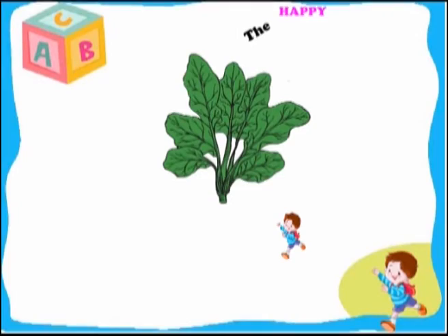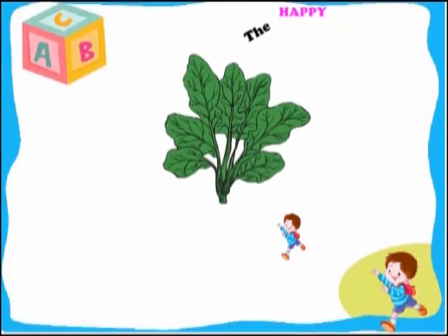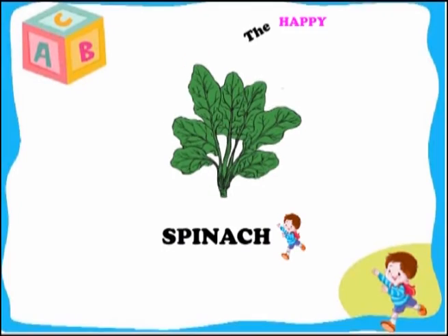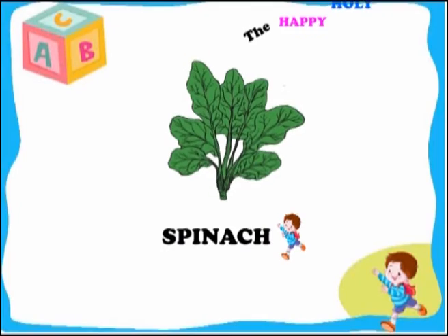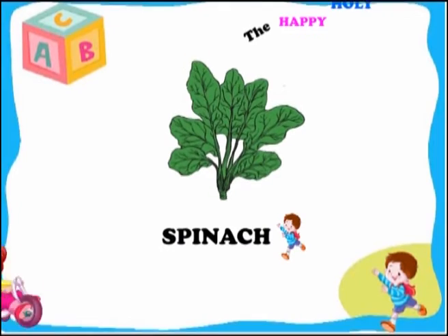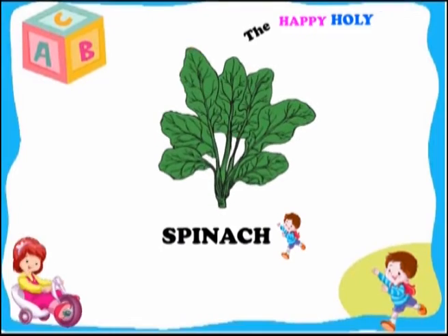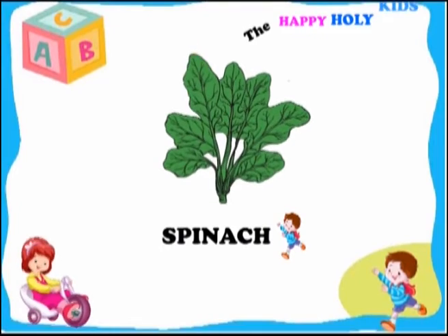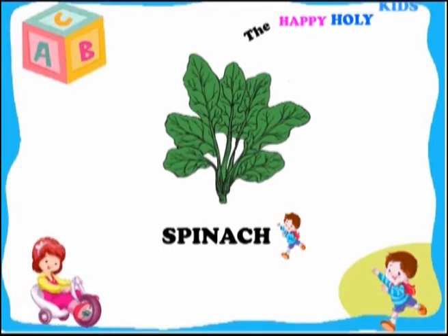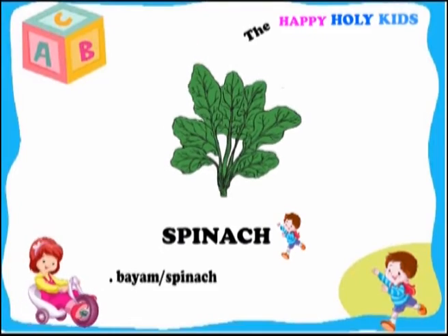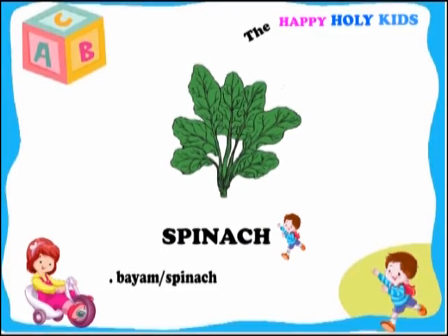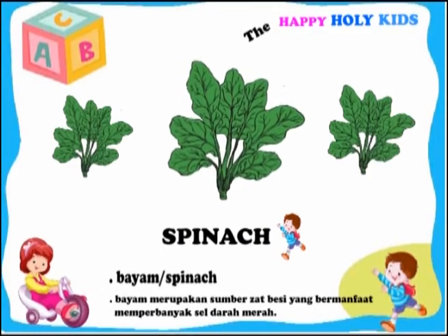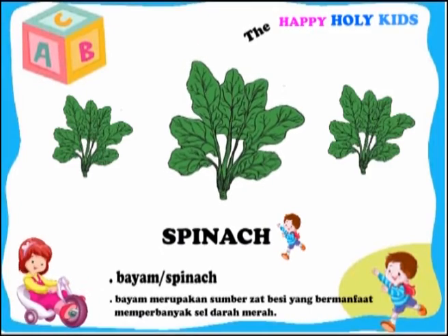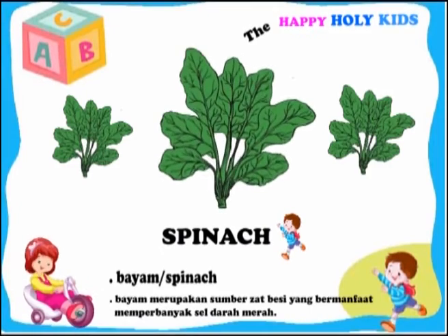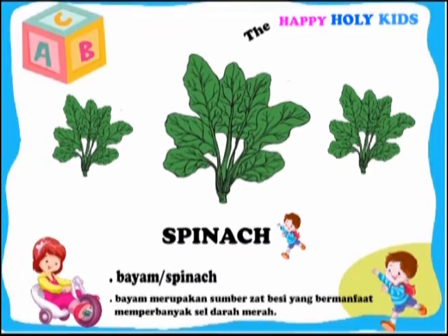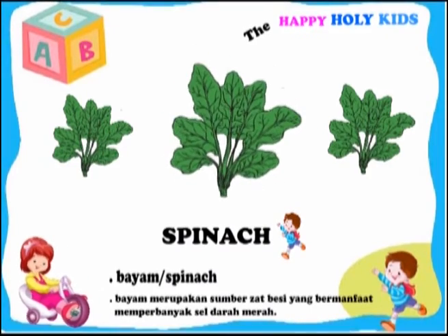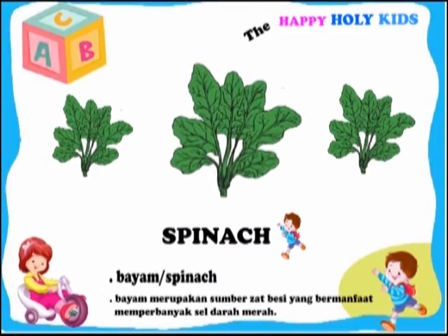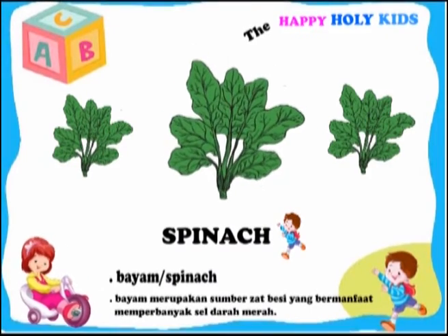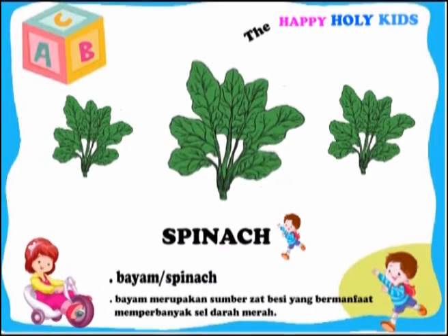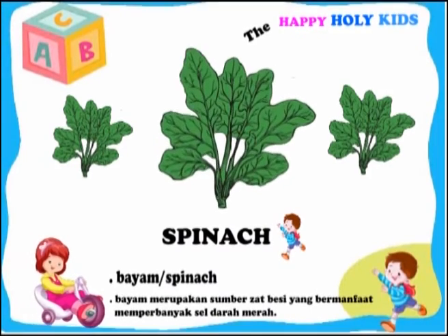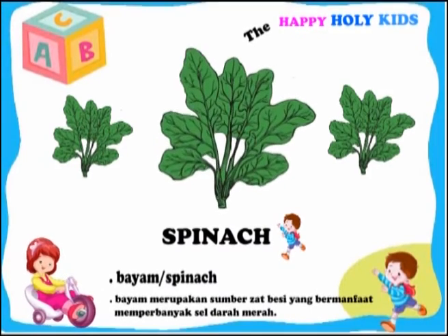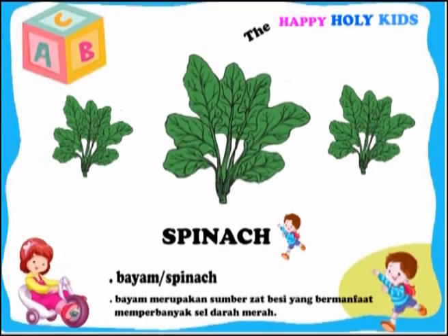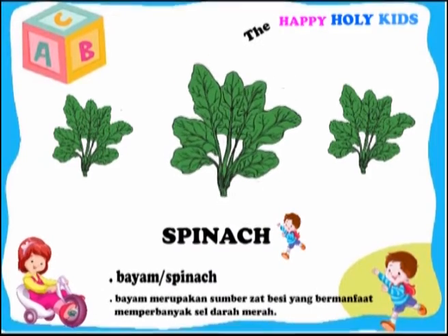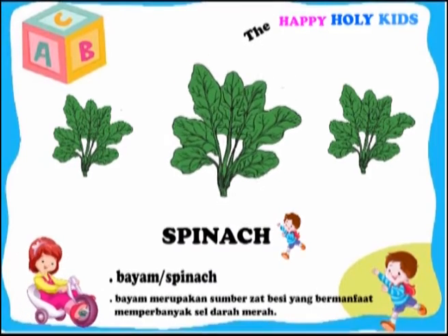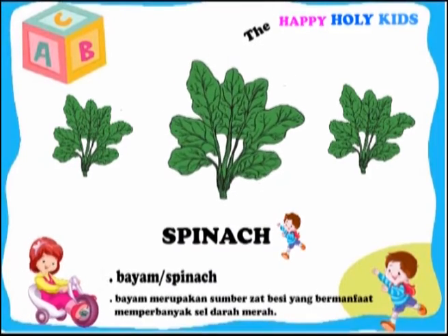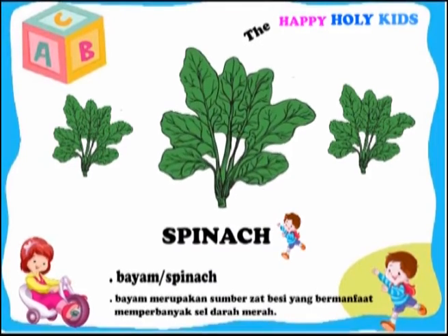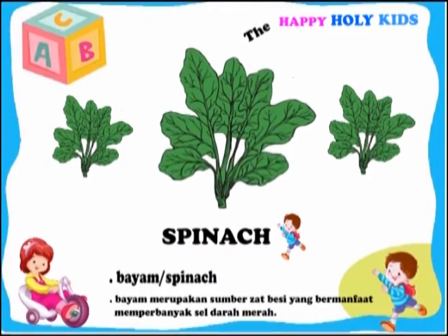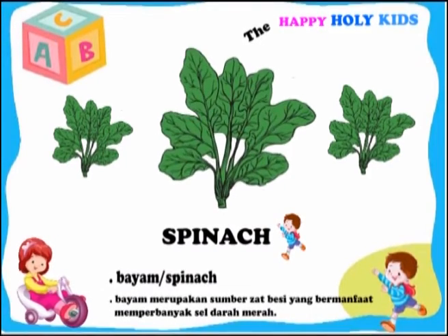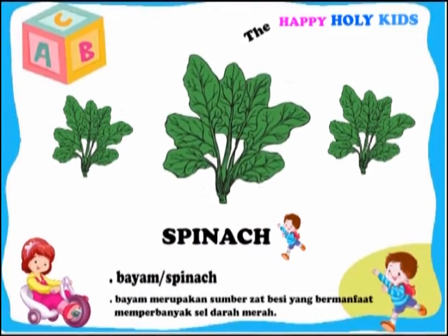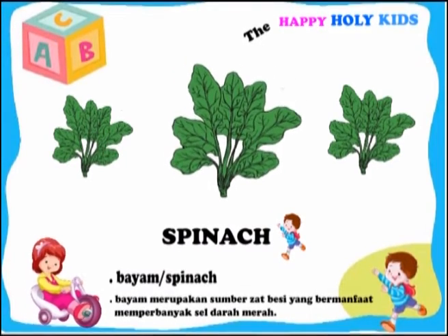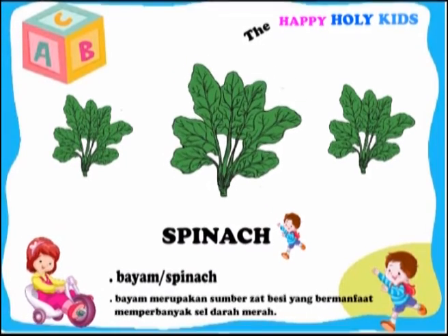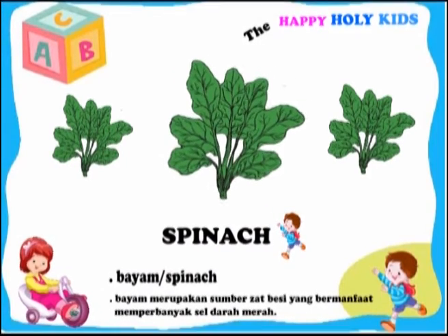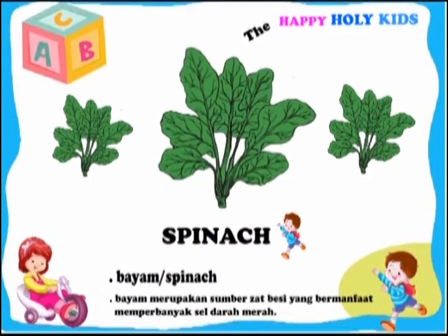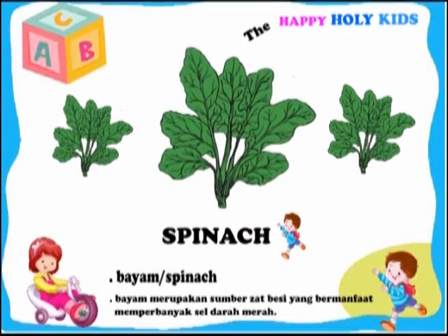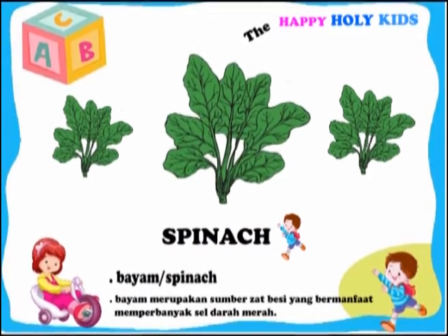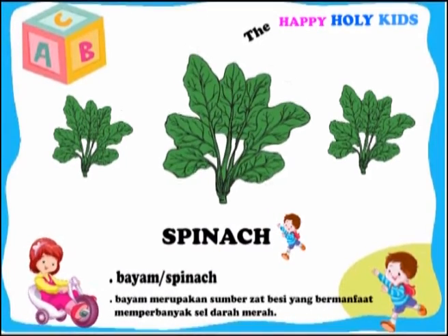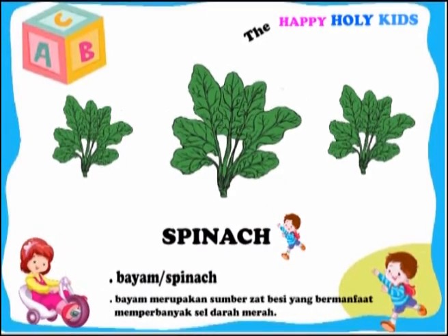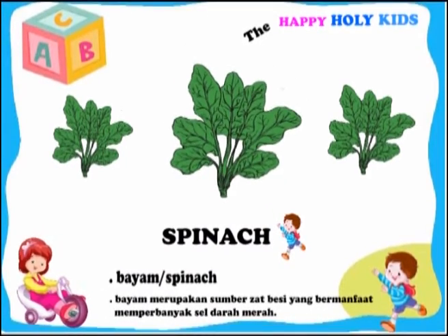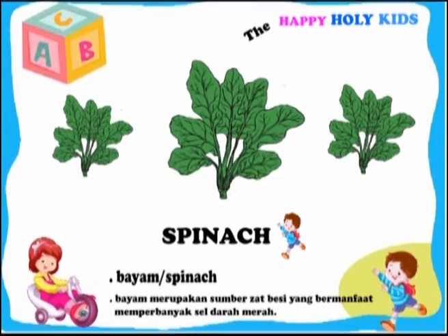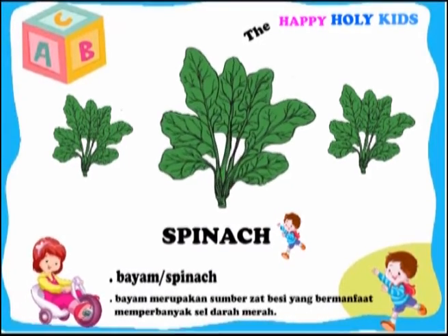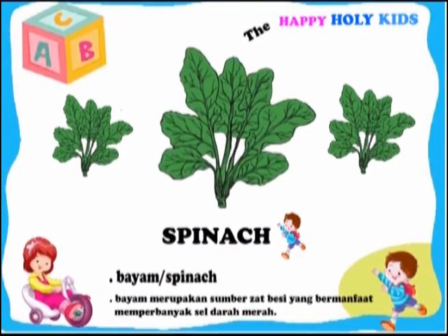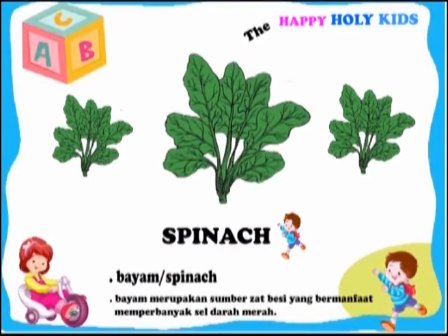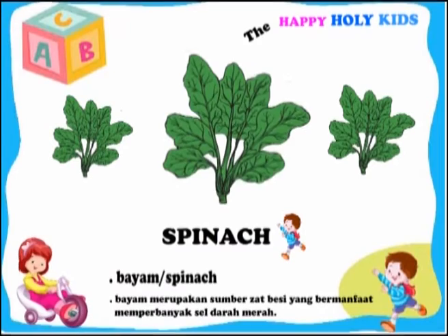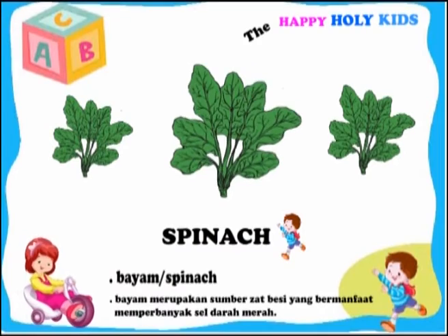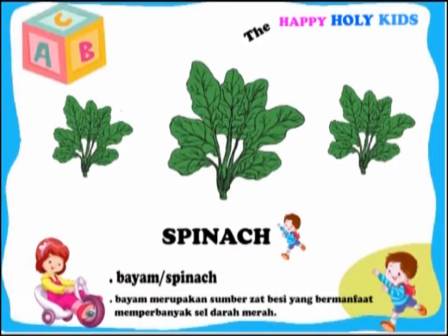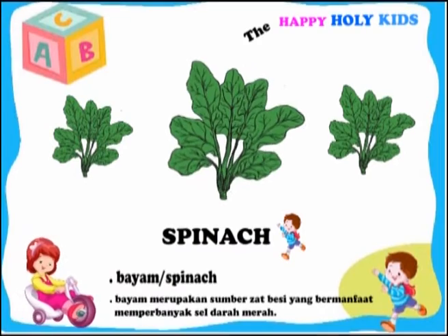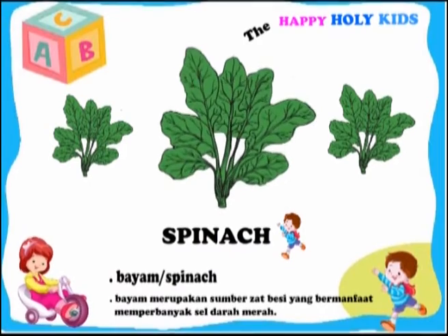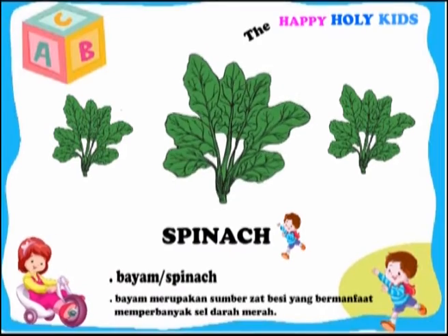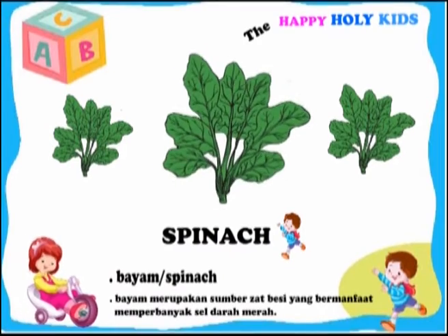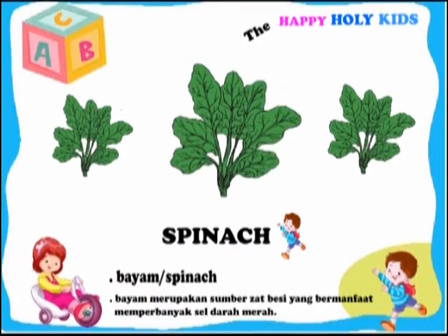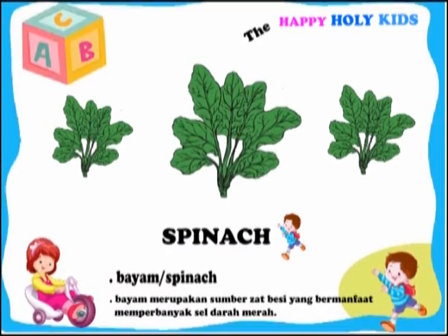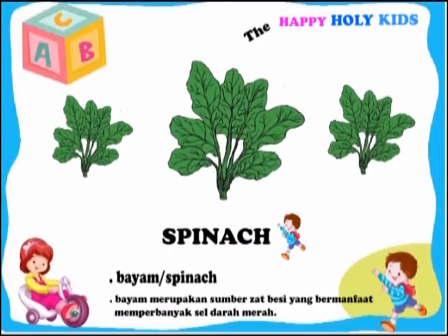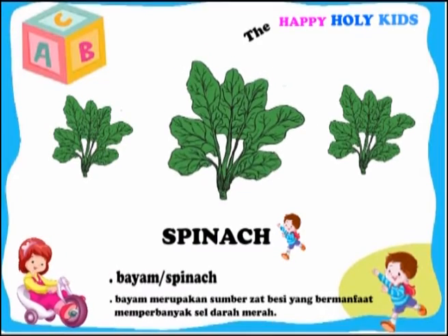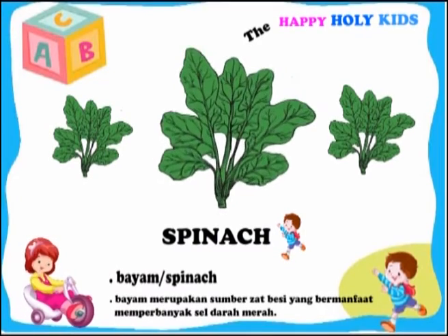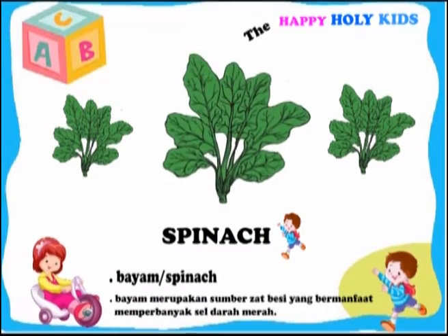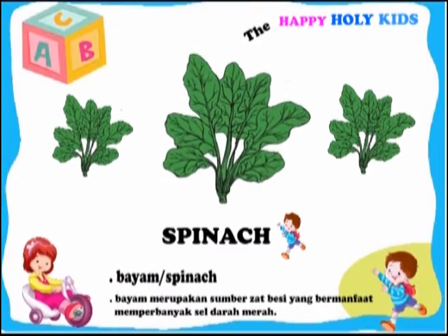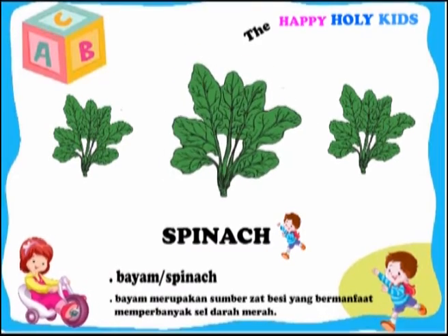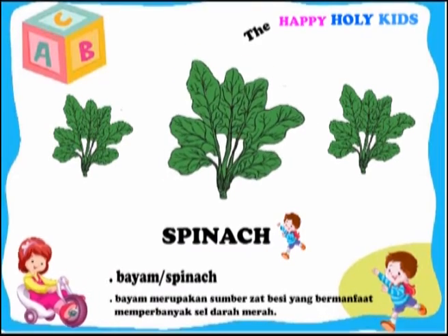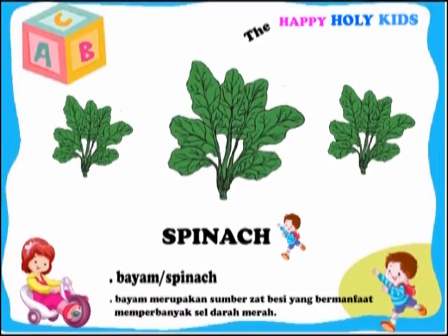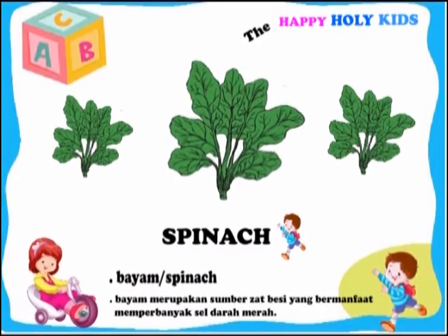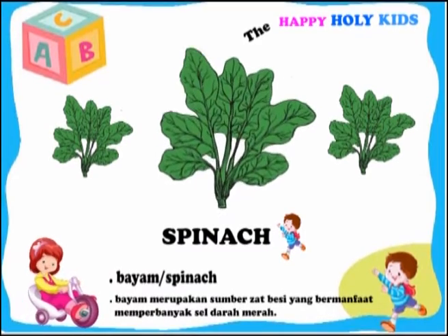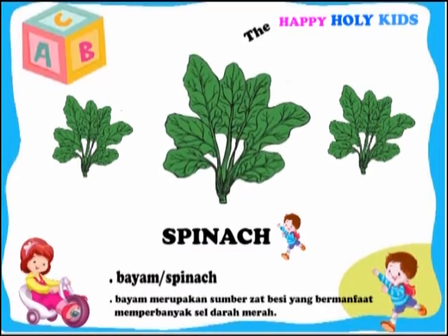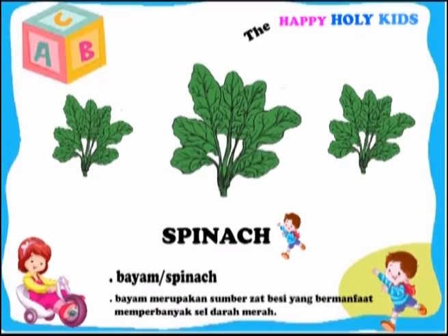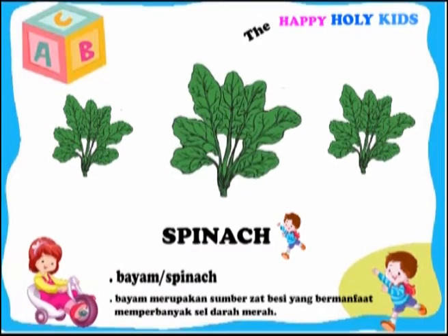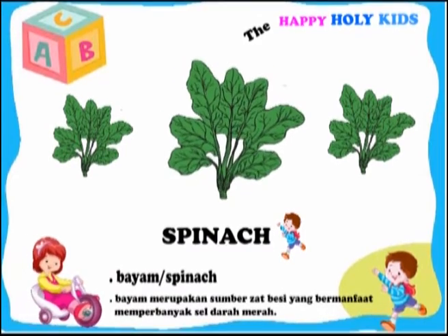This is a spinach. Spinach contains iron that can be useful to increase red blood cells.